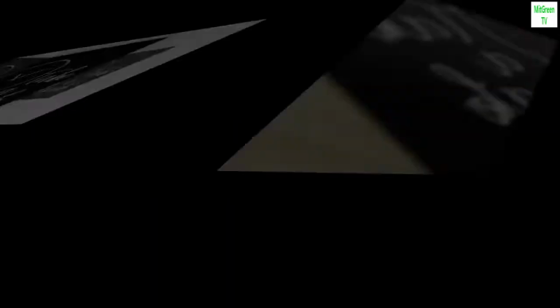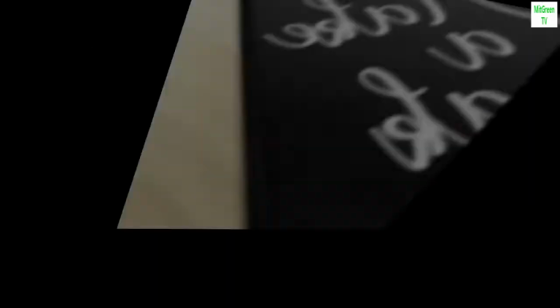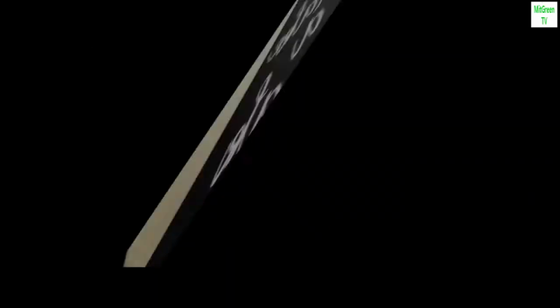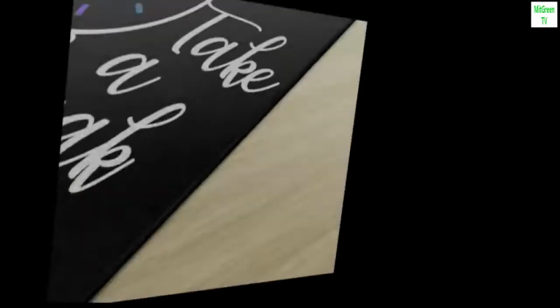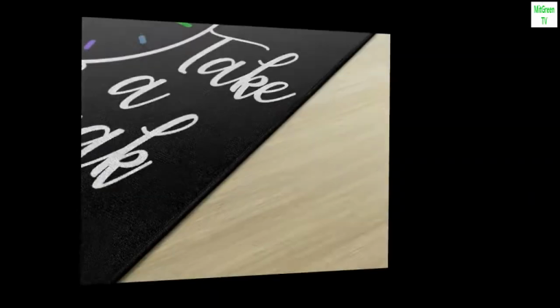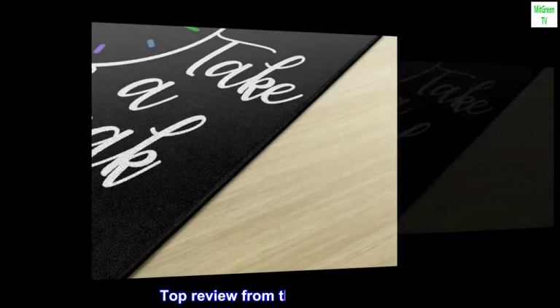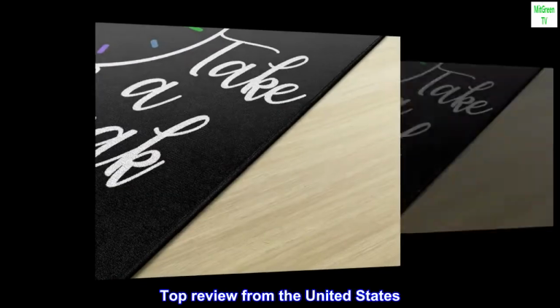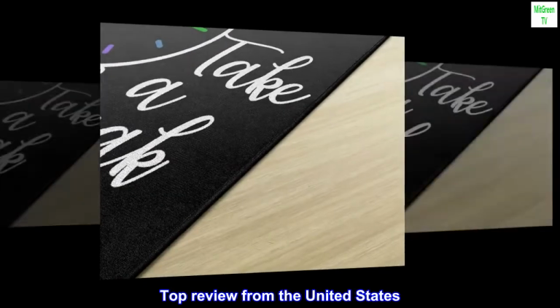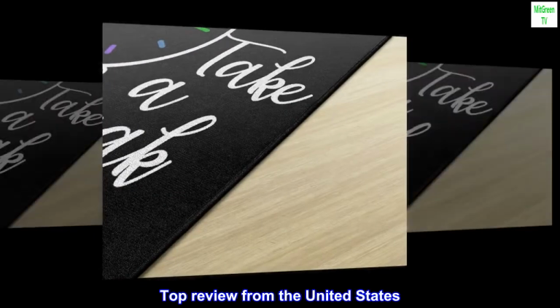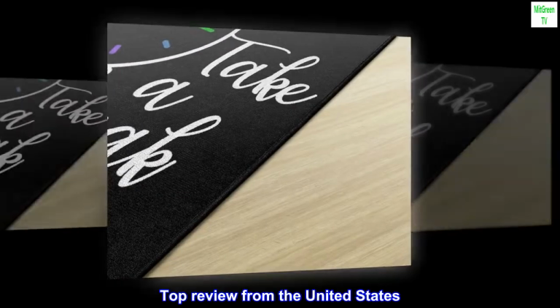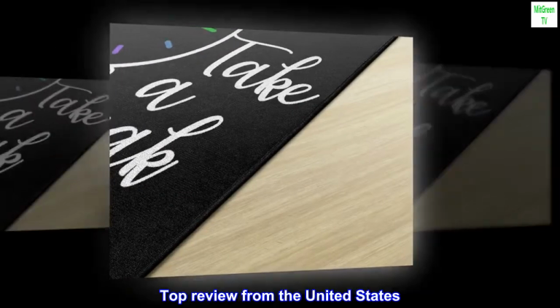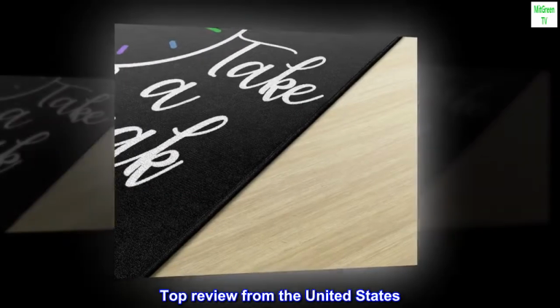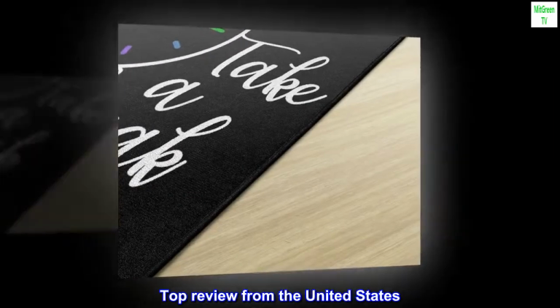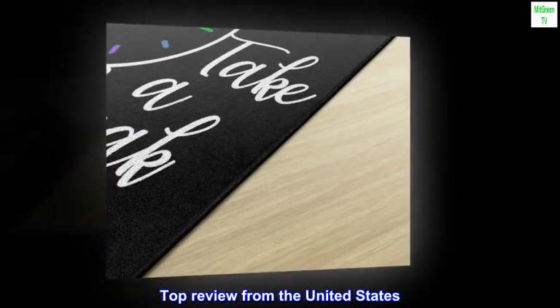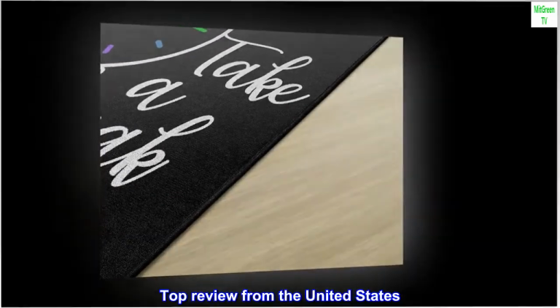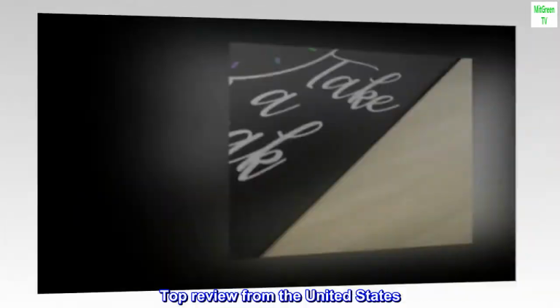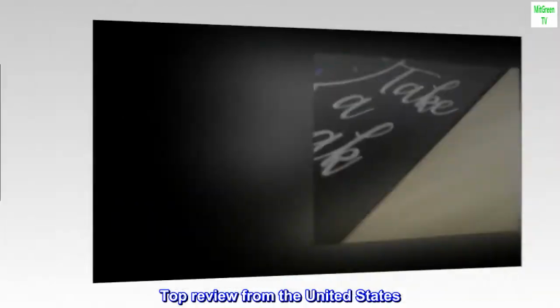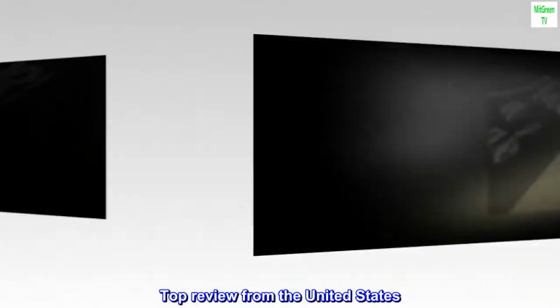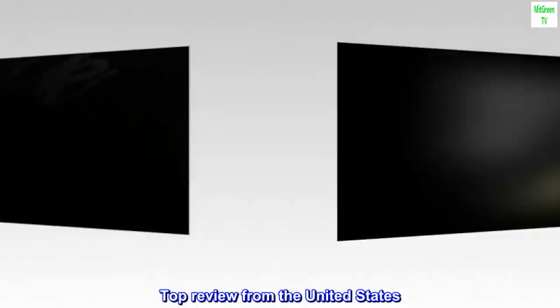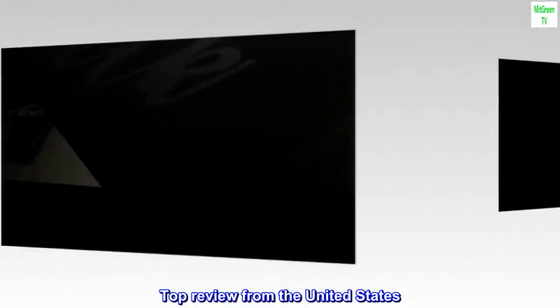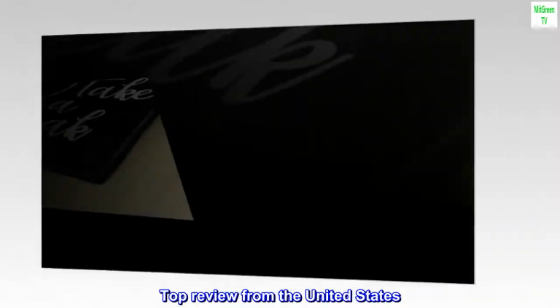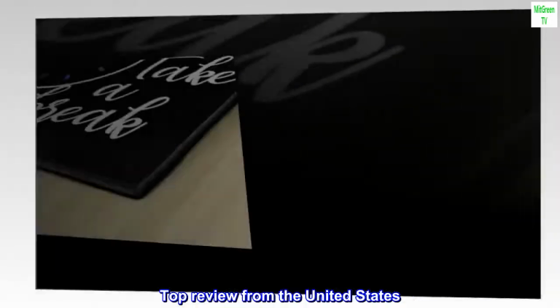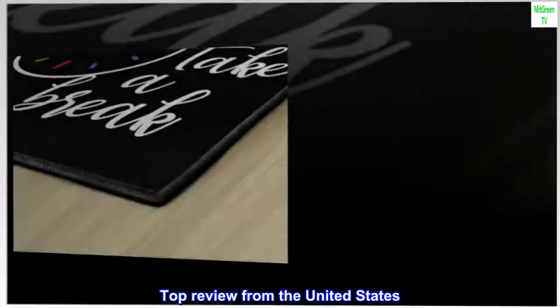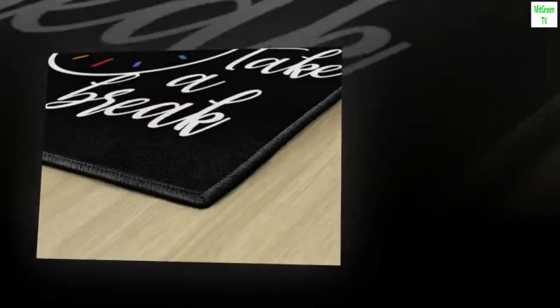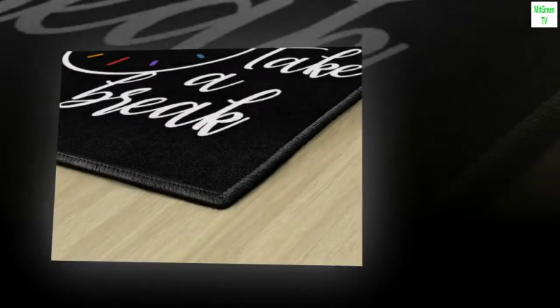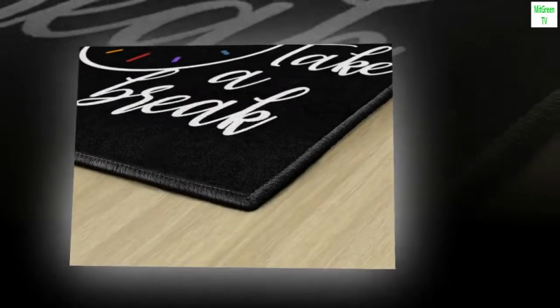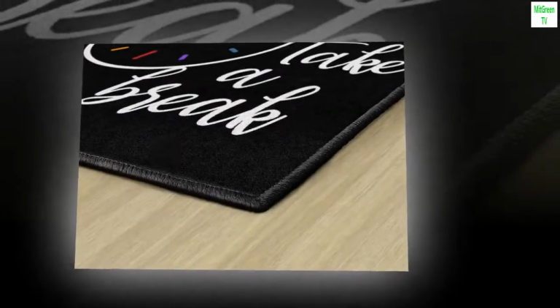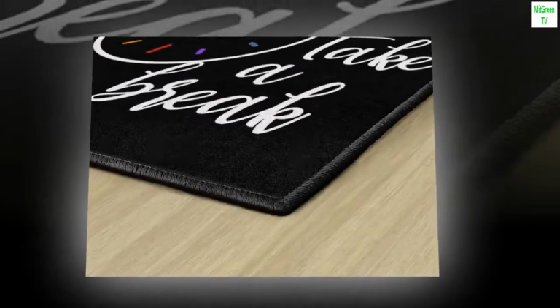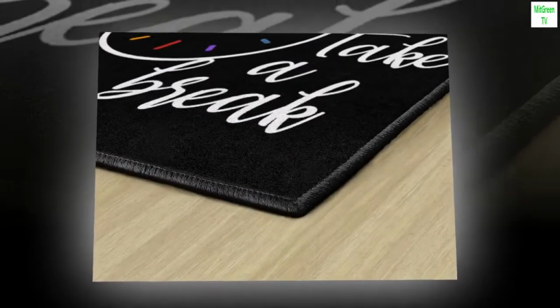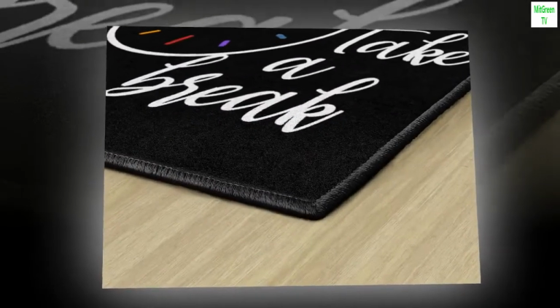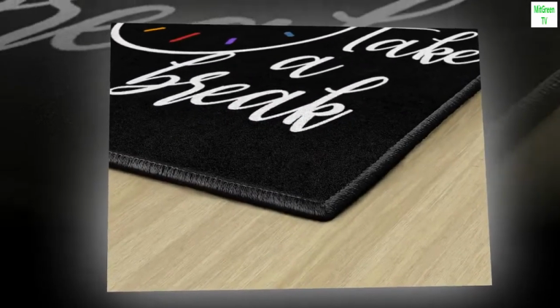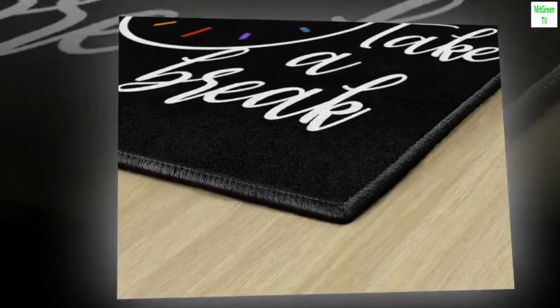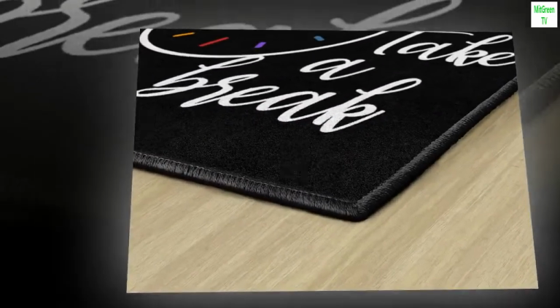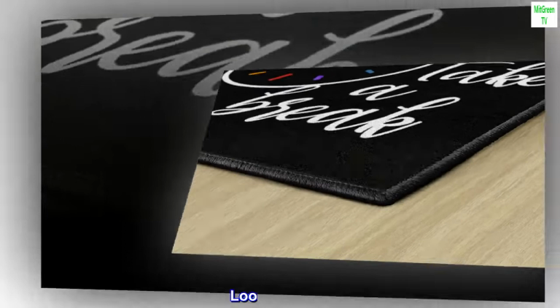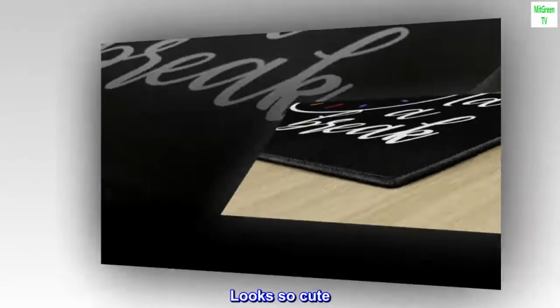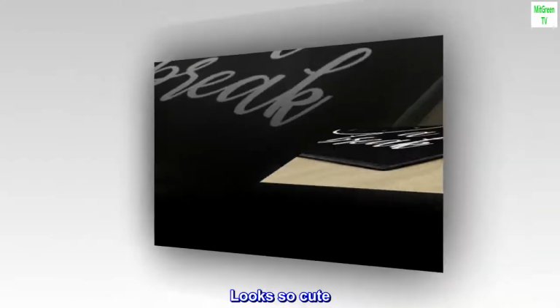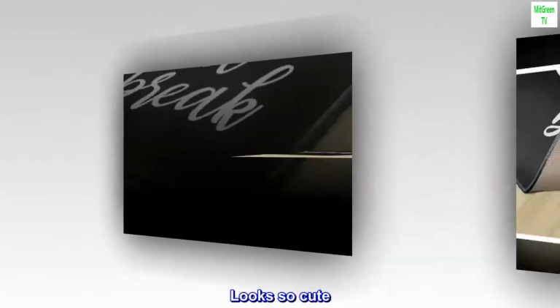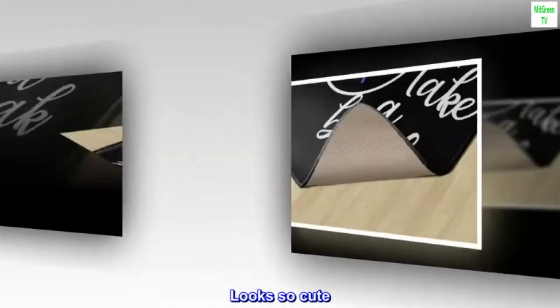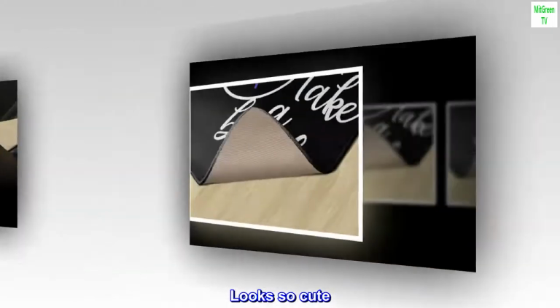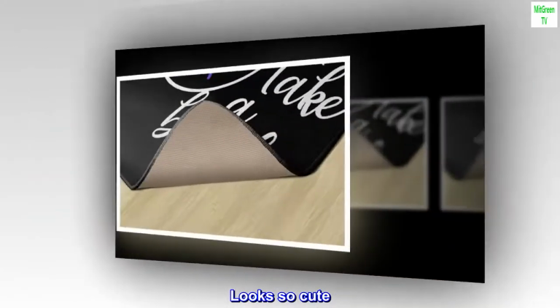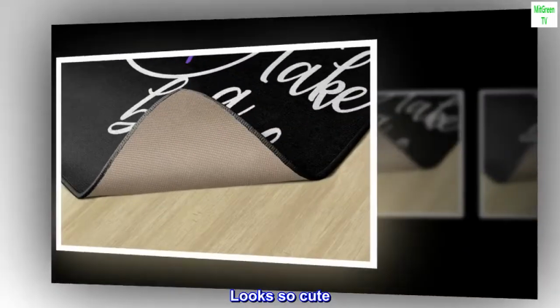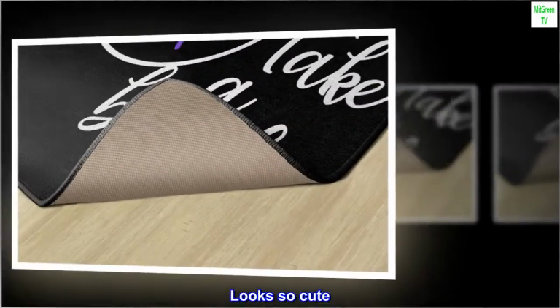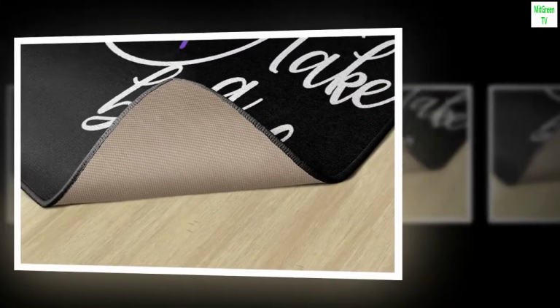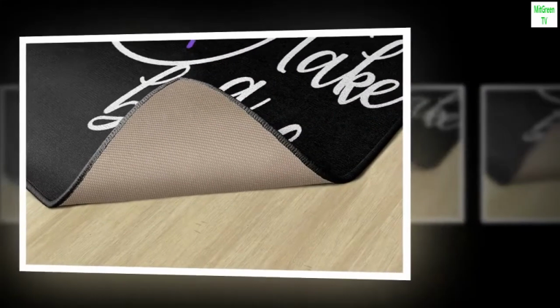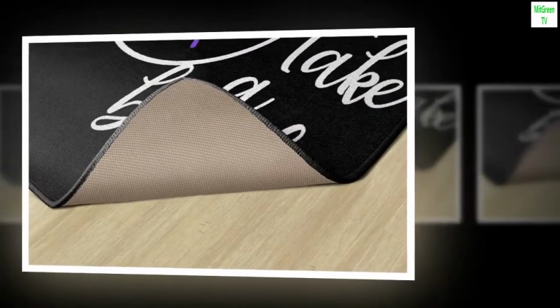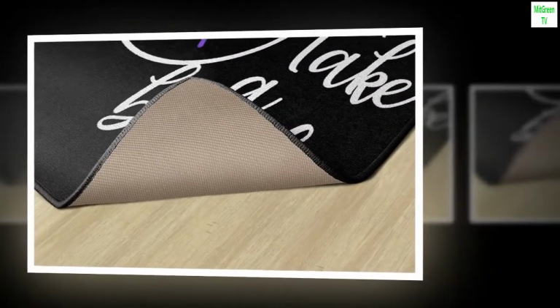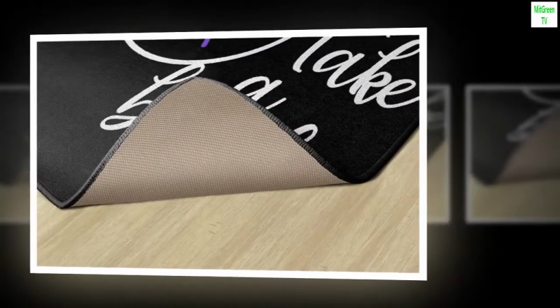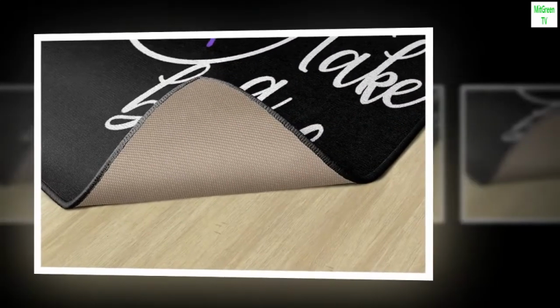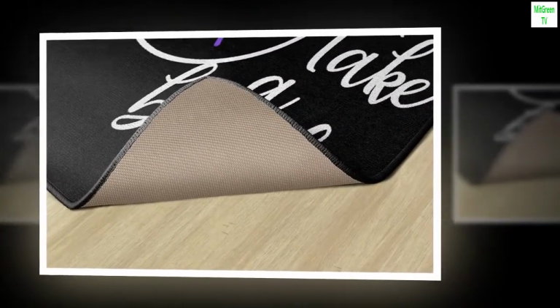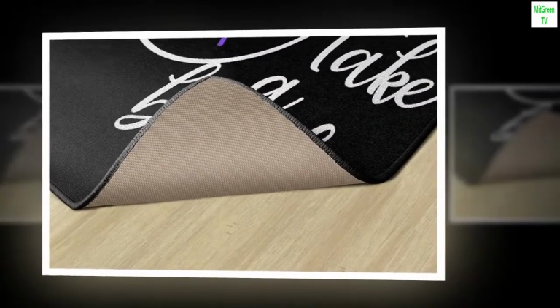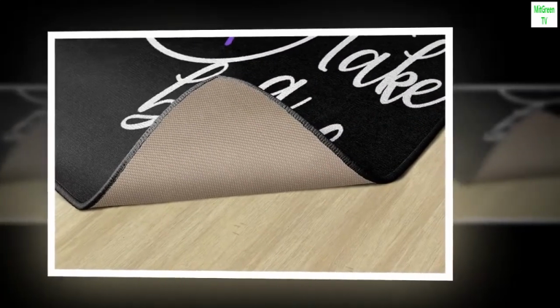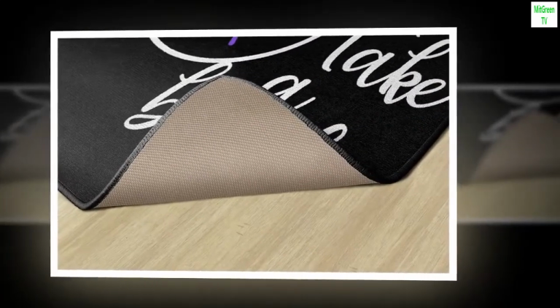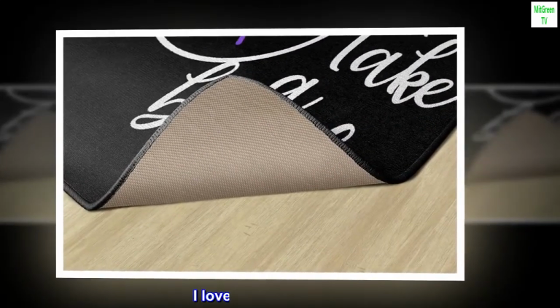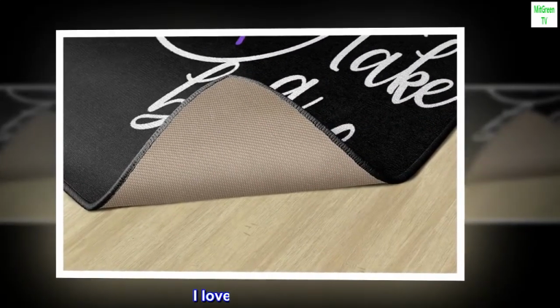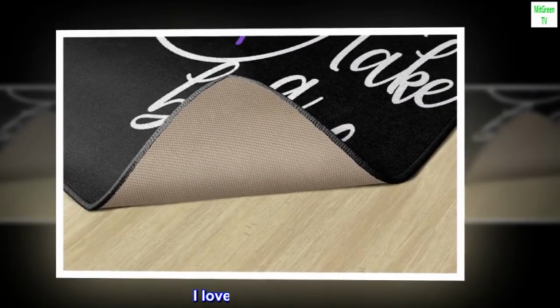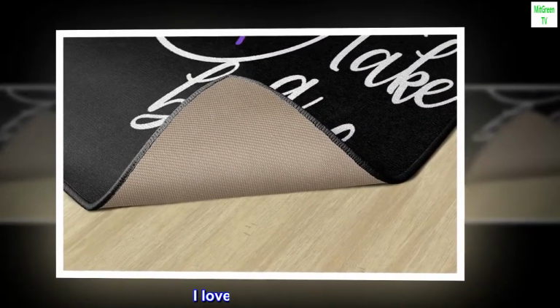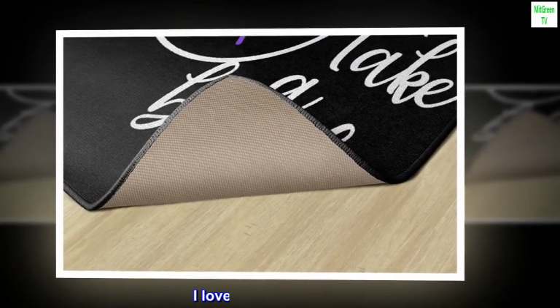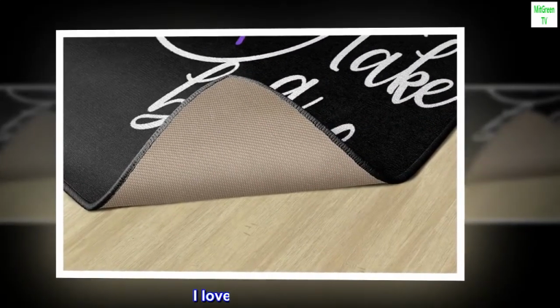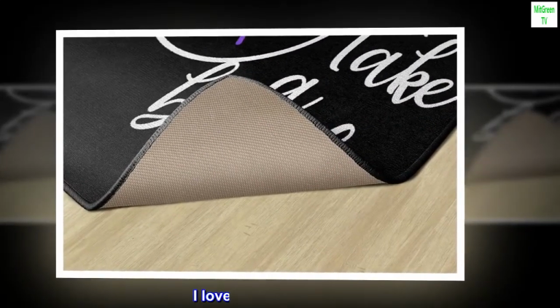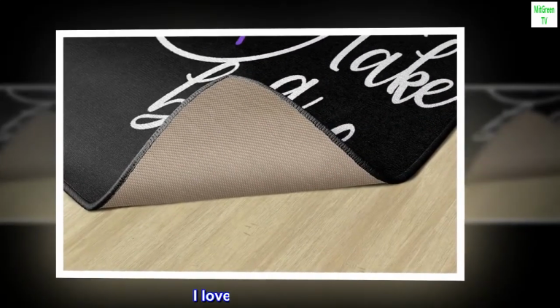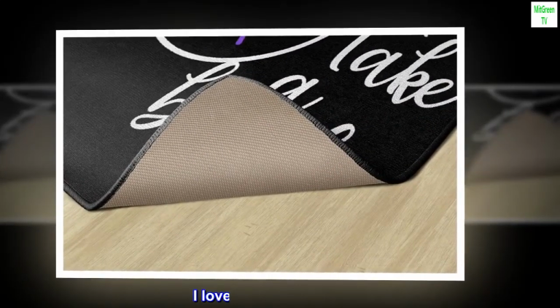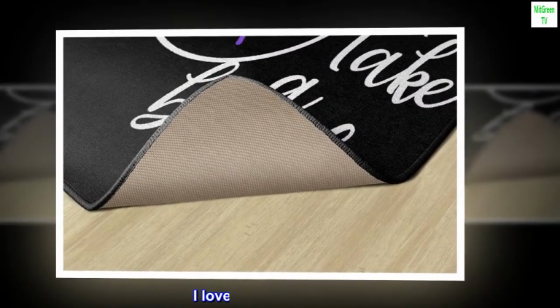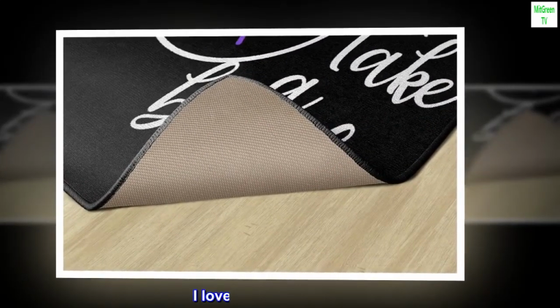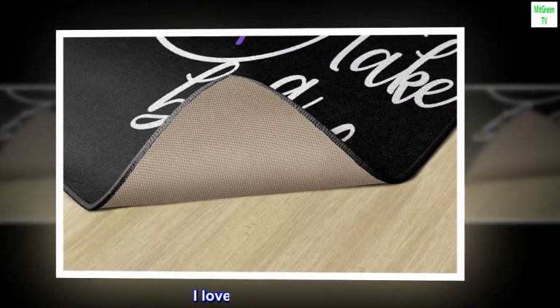Top review from the United States: Looks so cute. I love the rug, it's so cute.